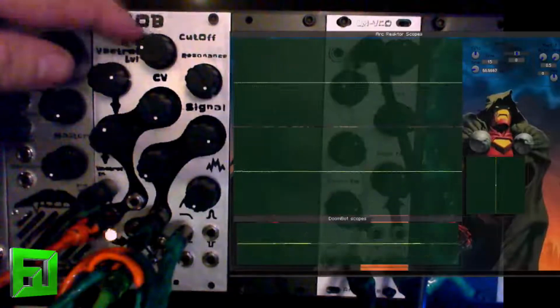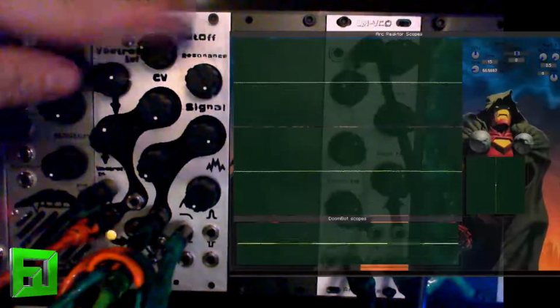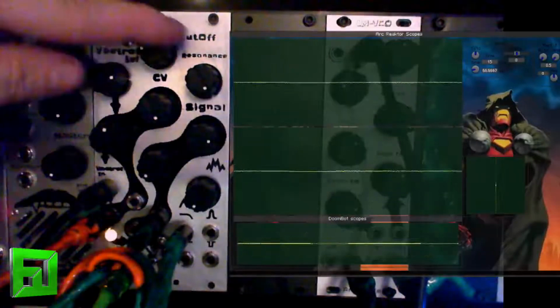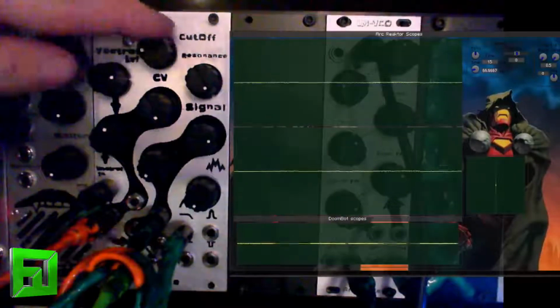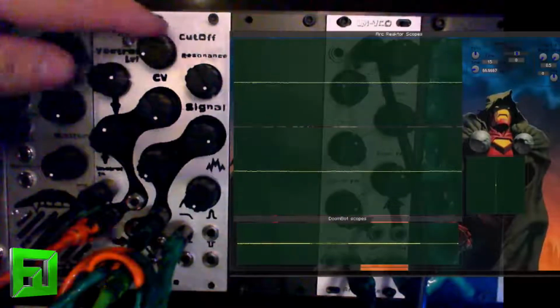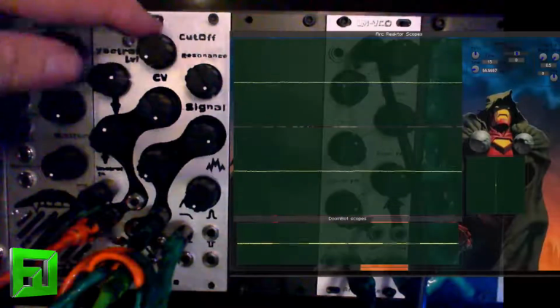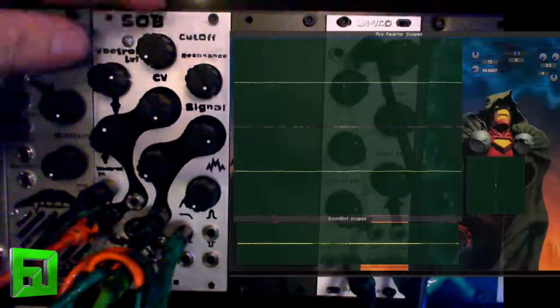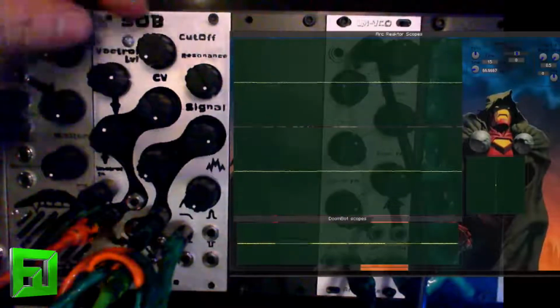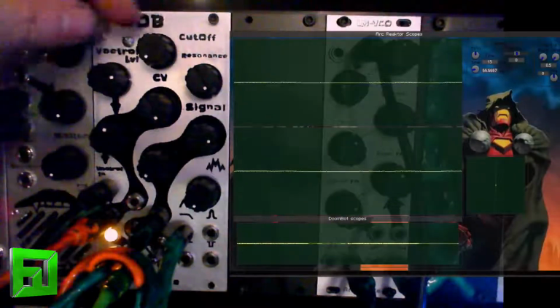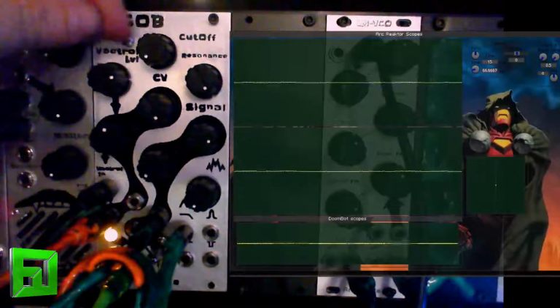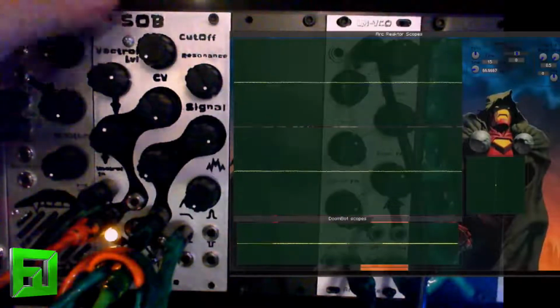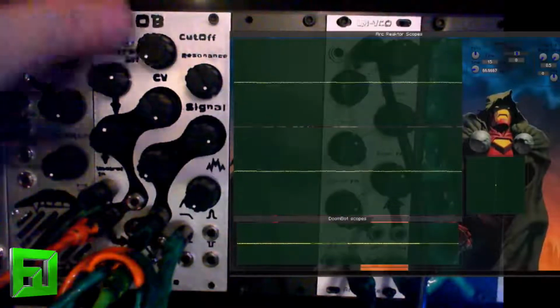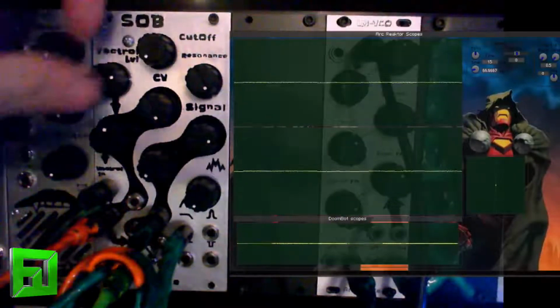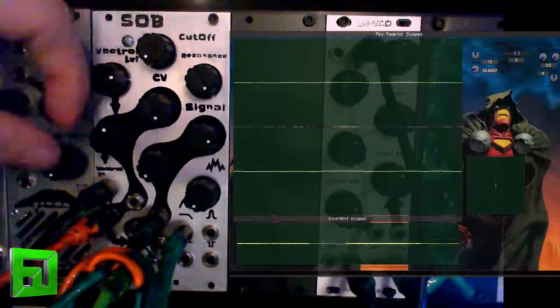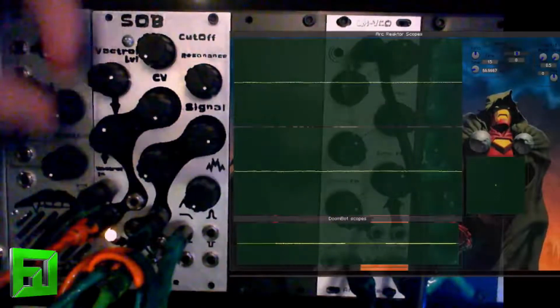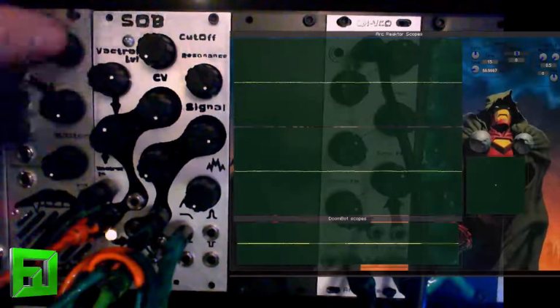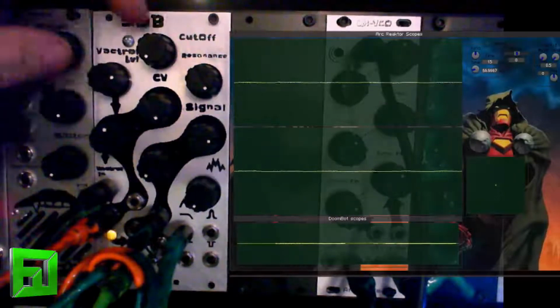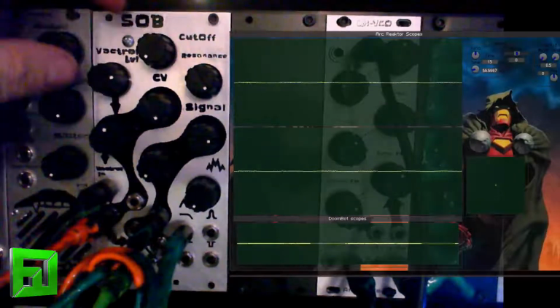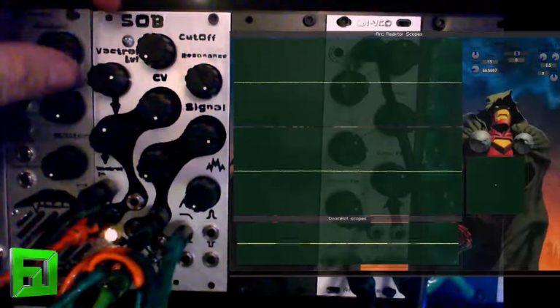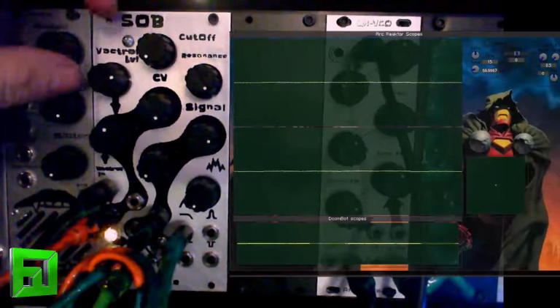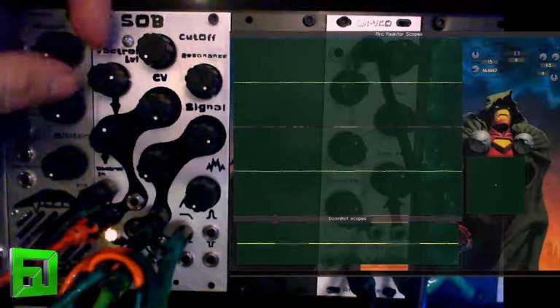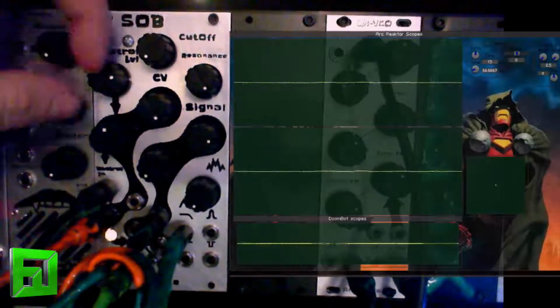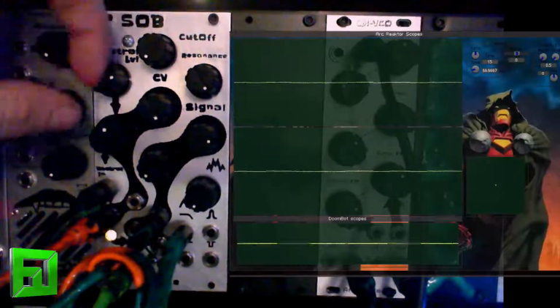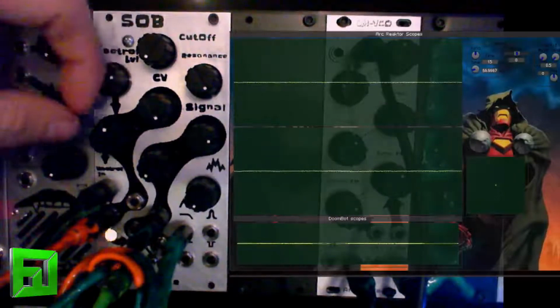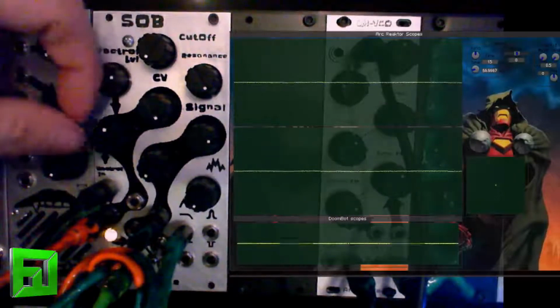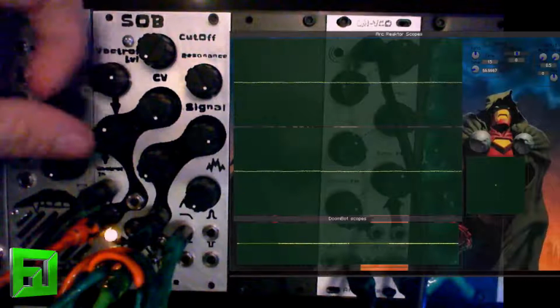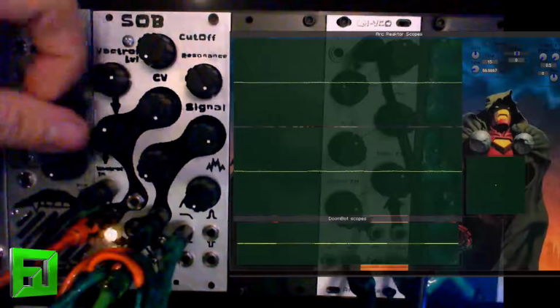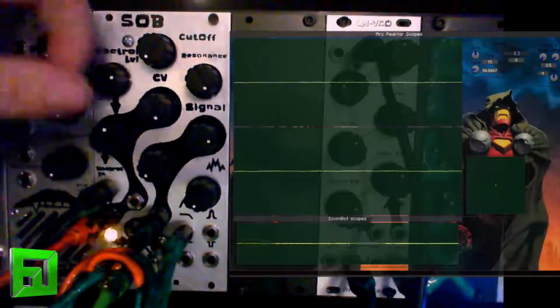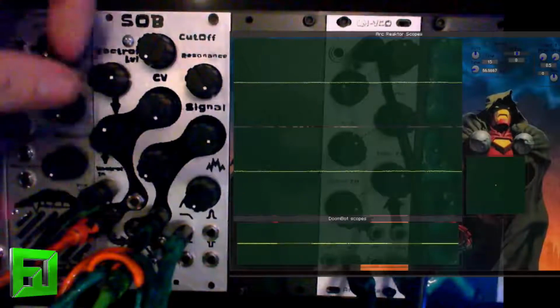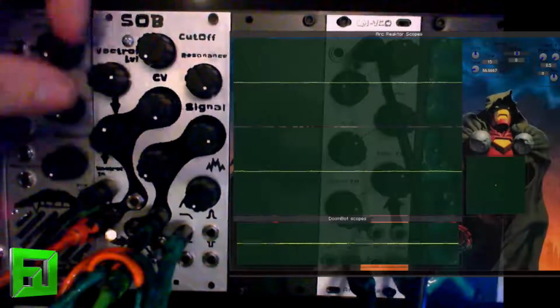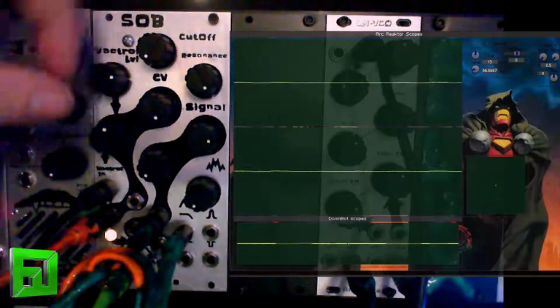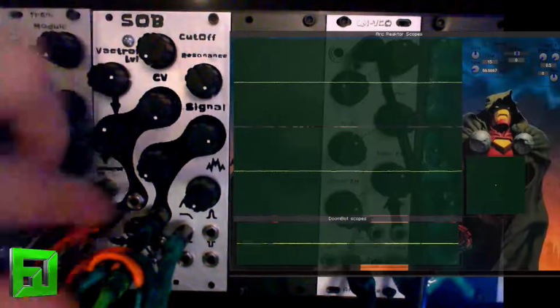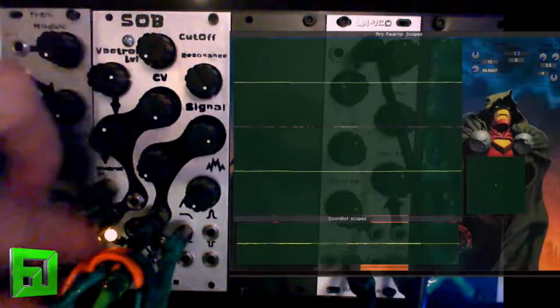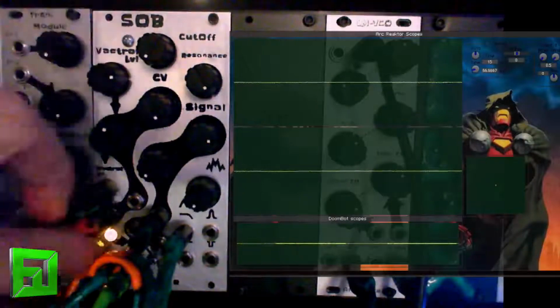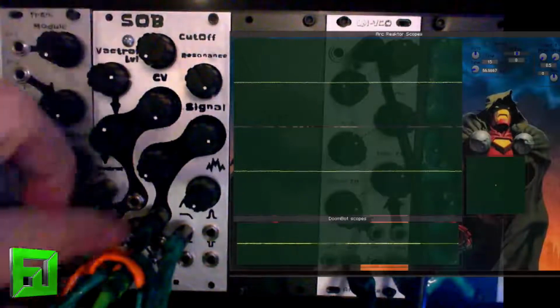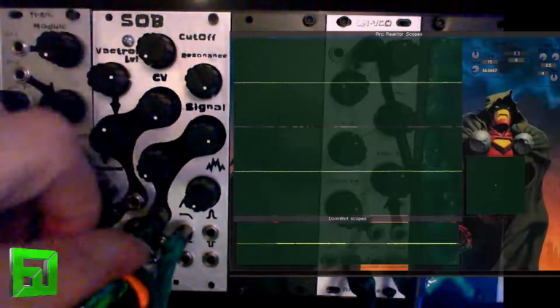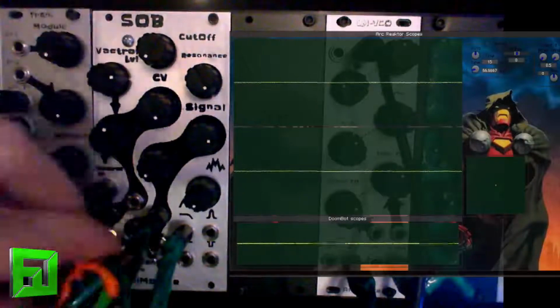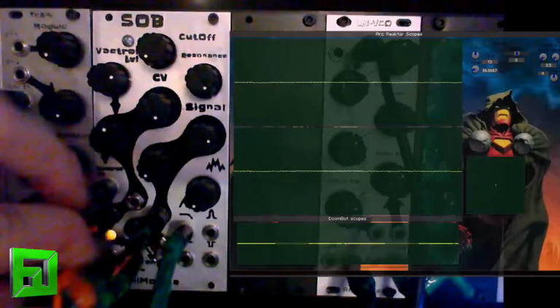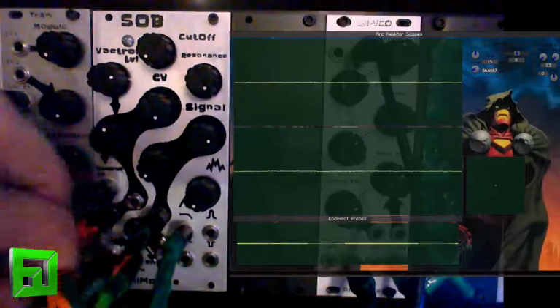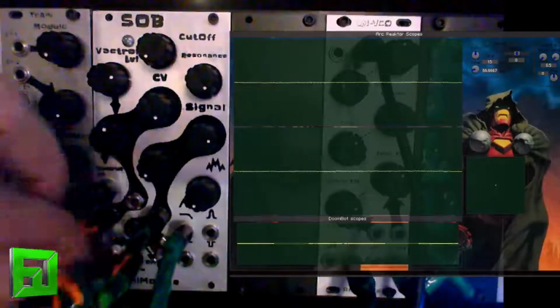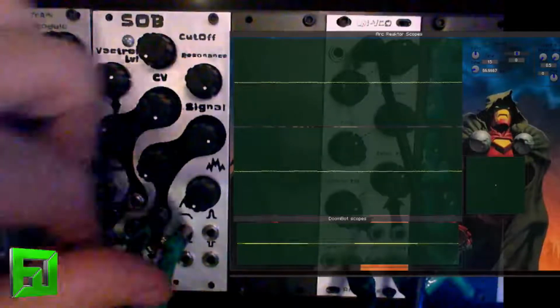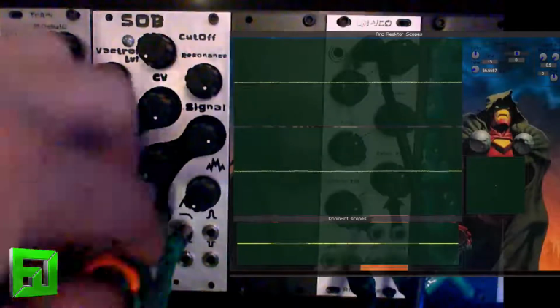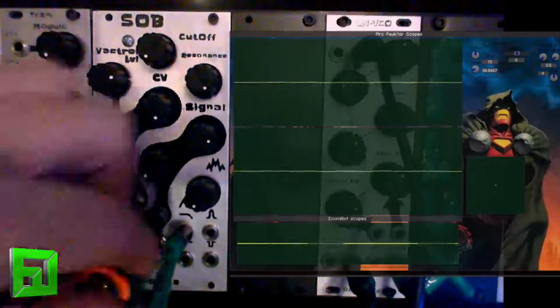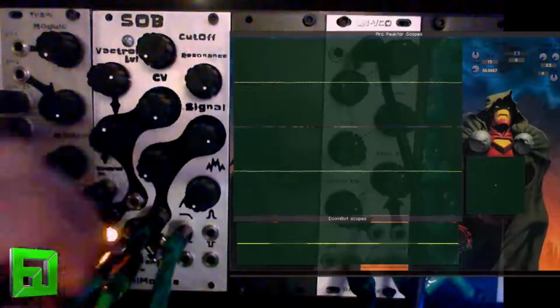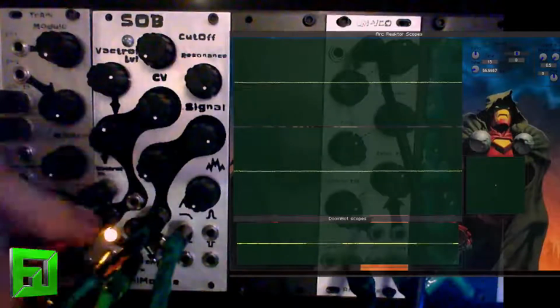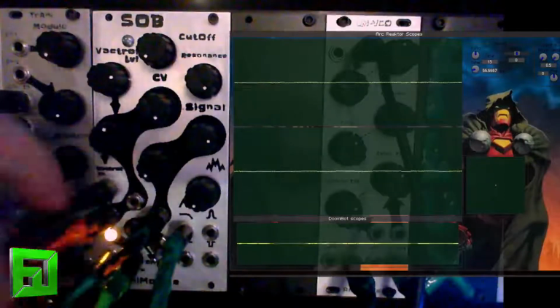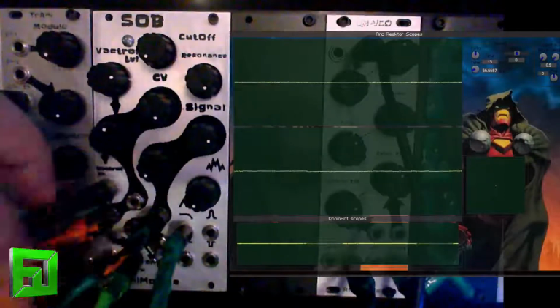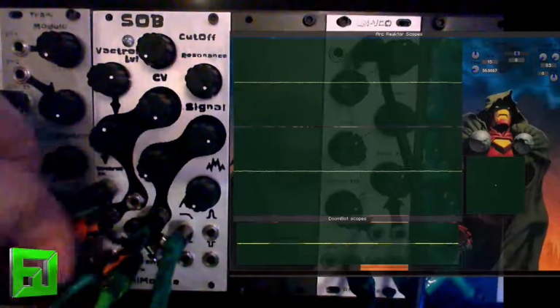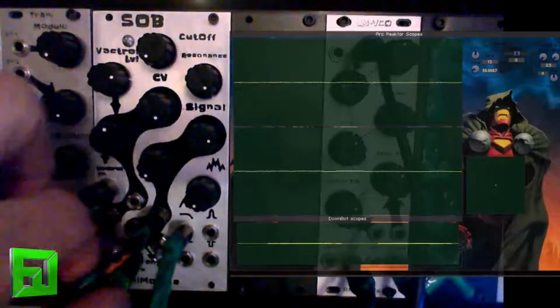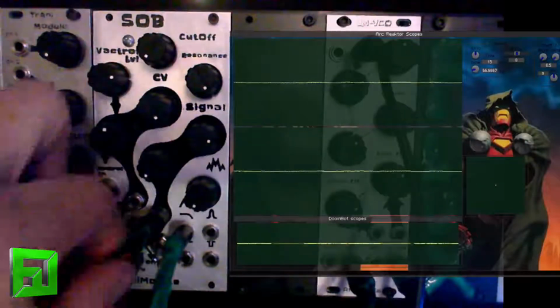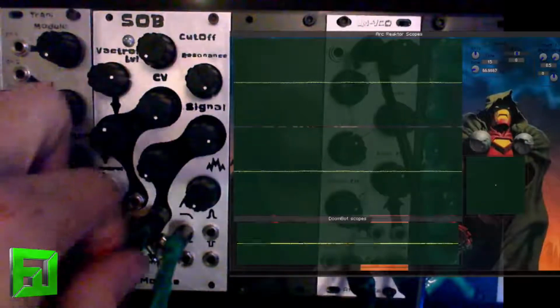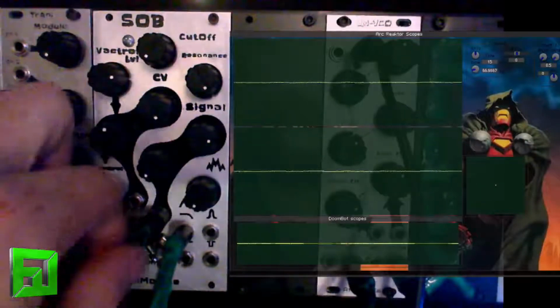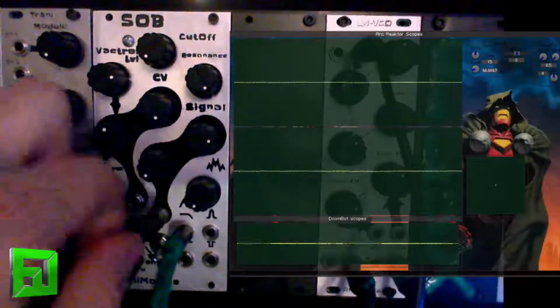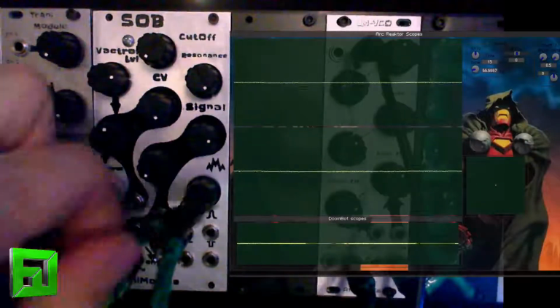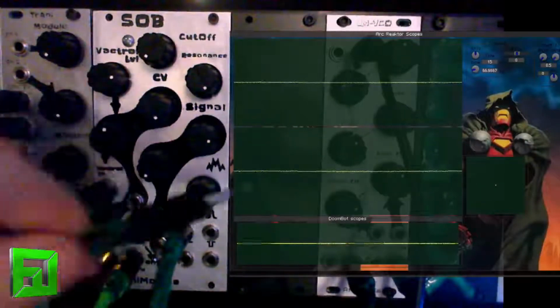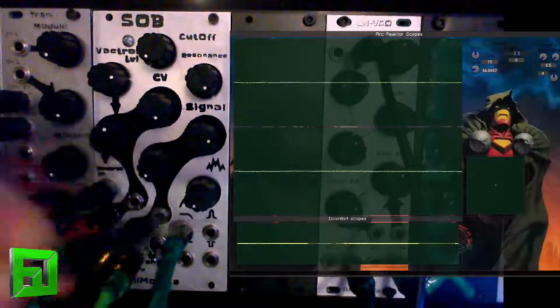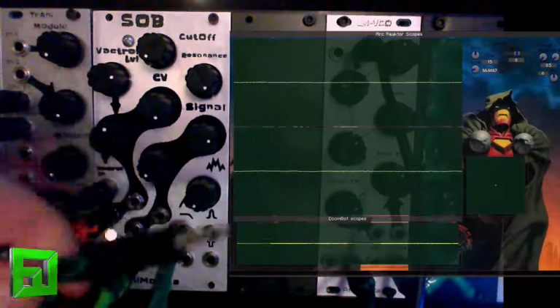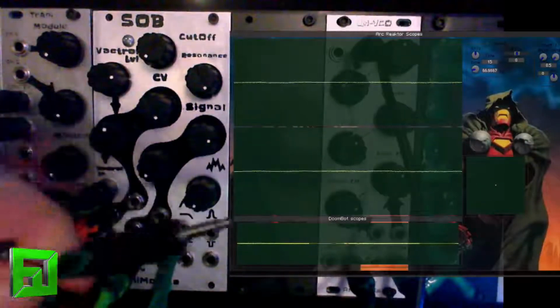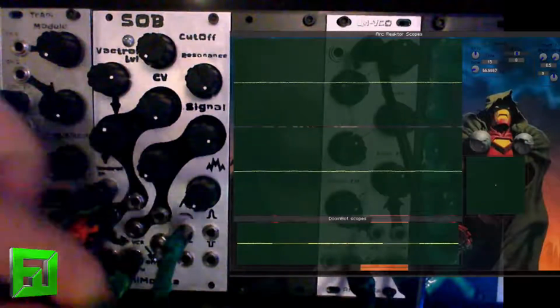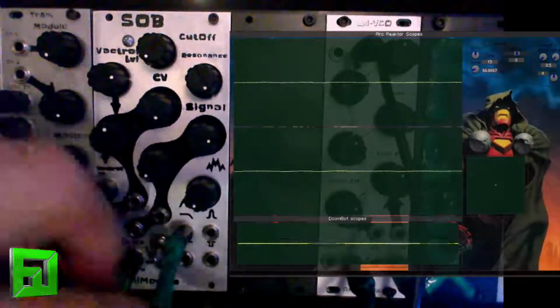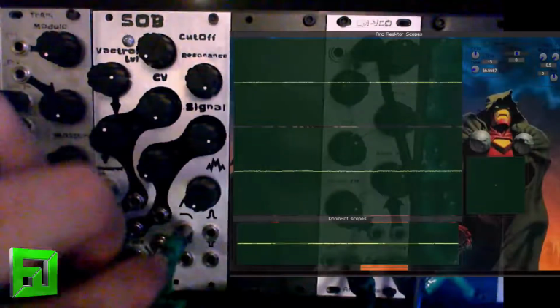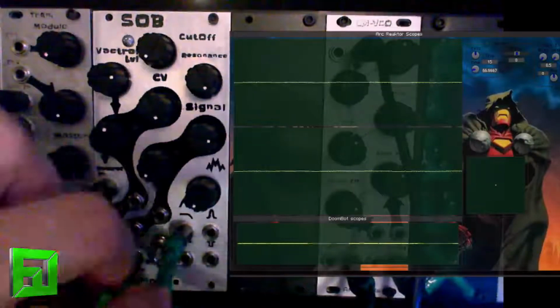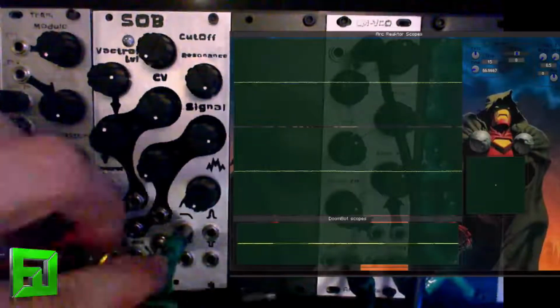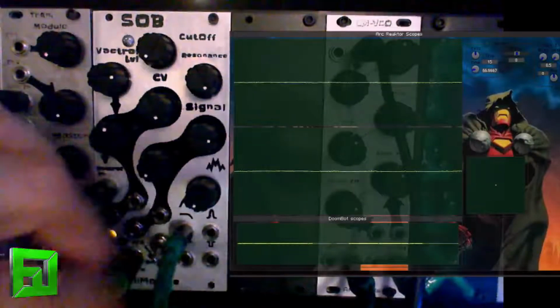And of course you can play the filter by itself as well. As a matter of fact, I can completely pull out of this thing.